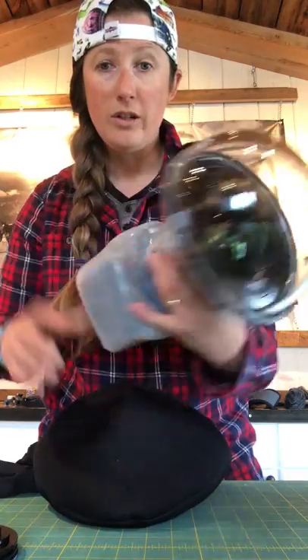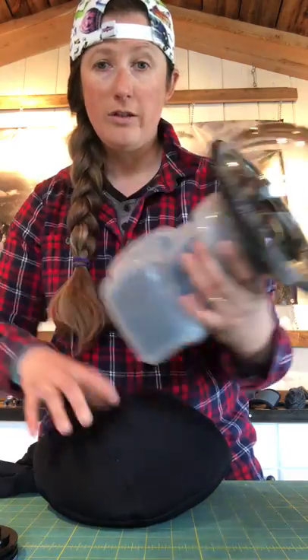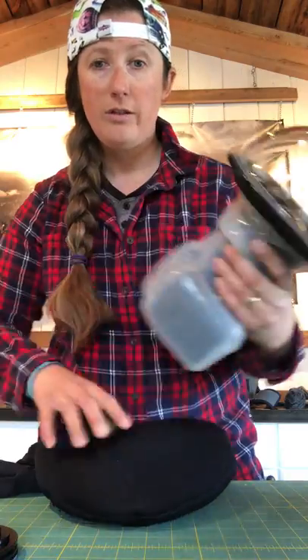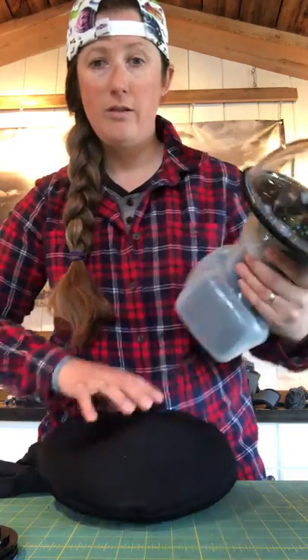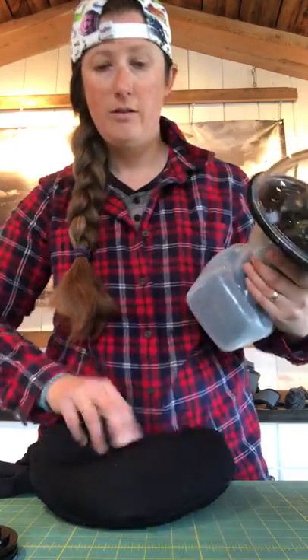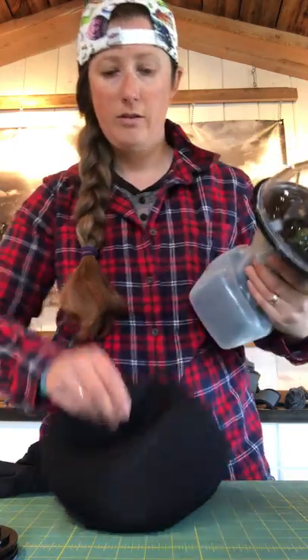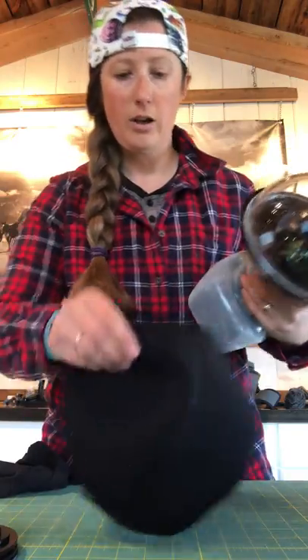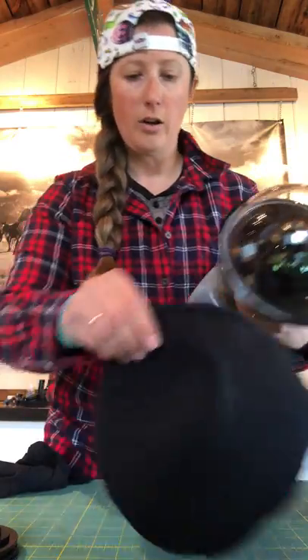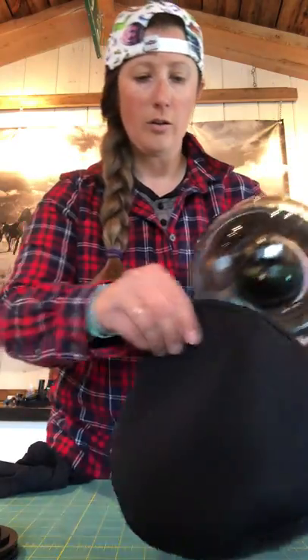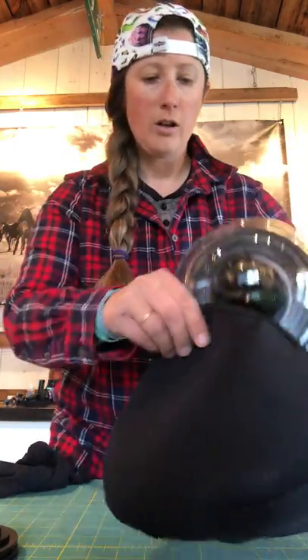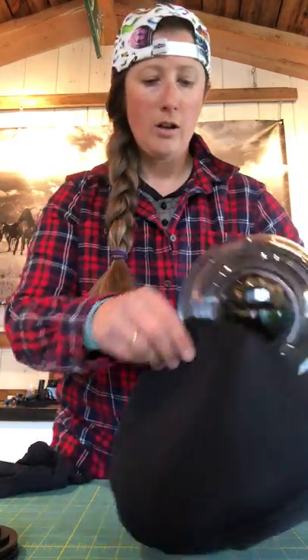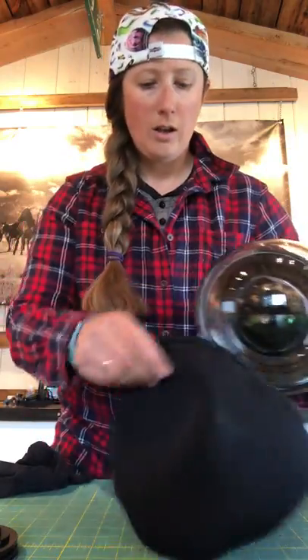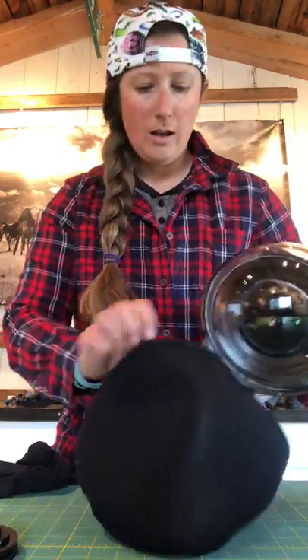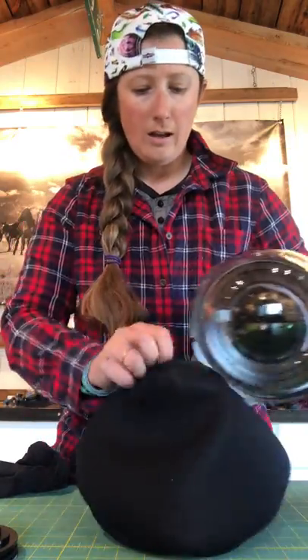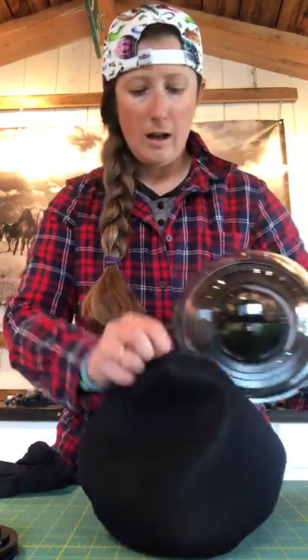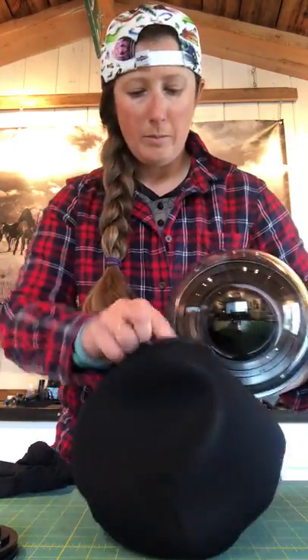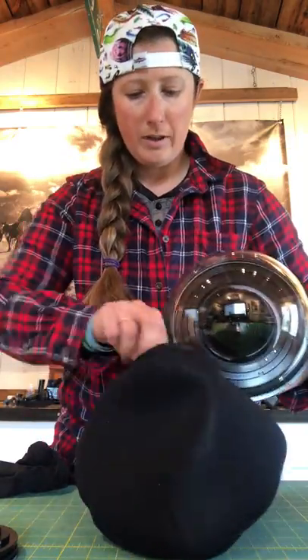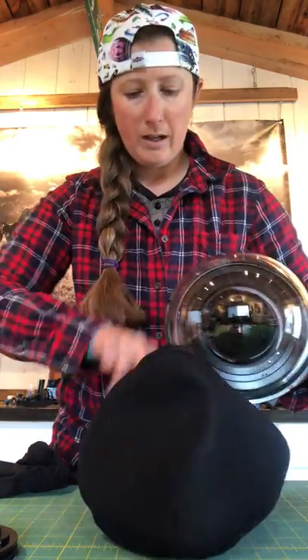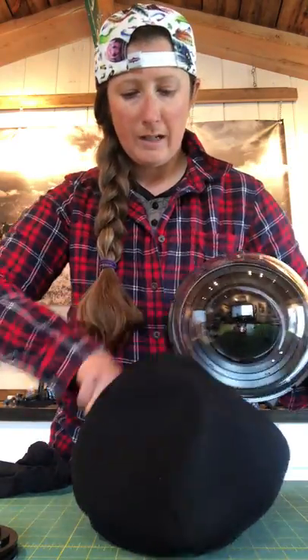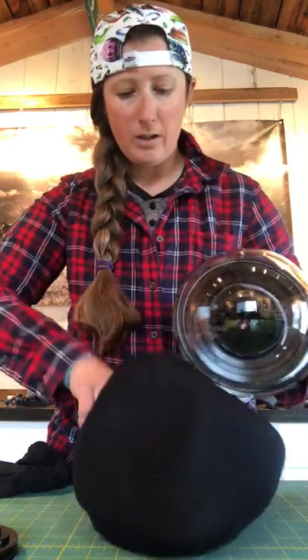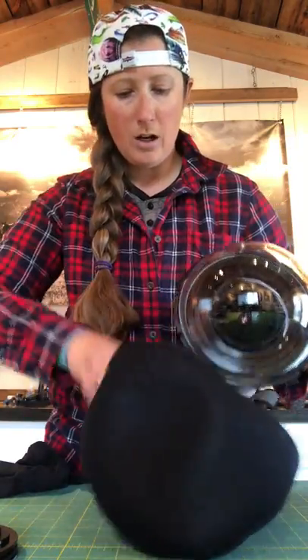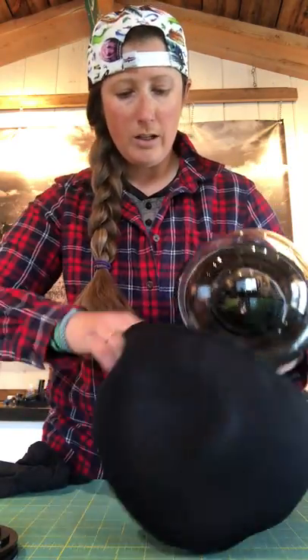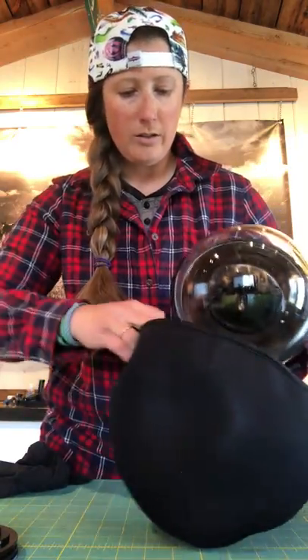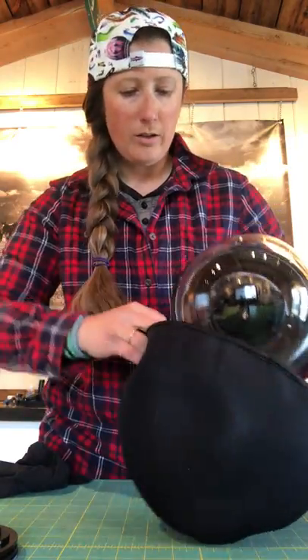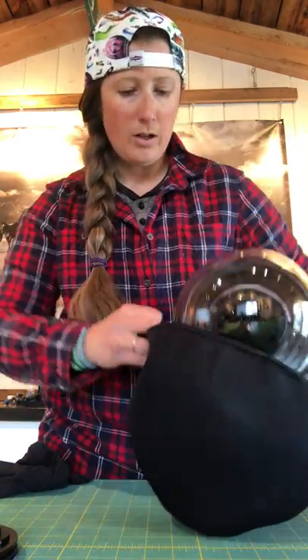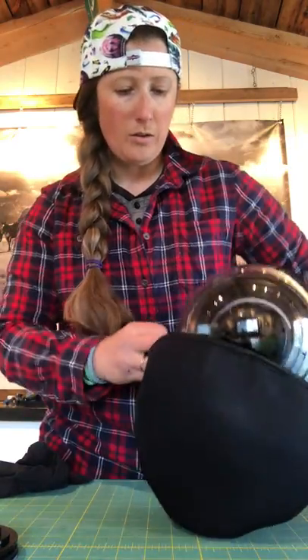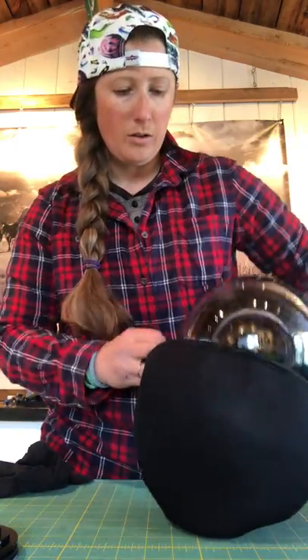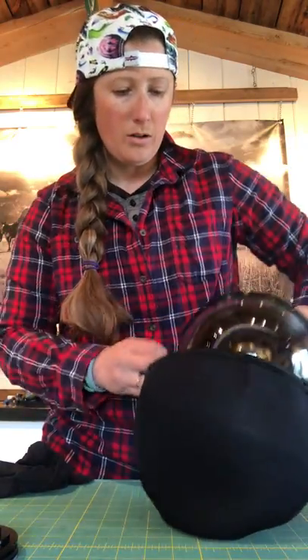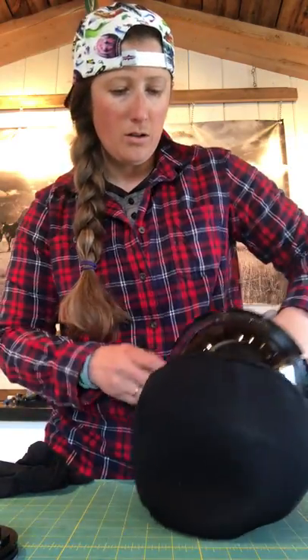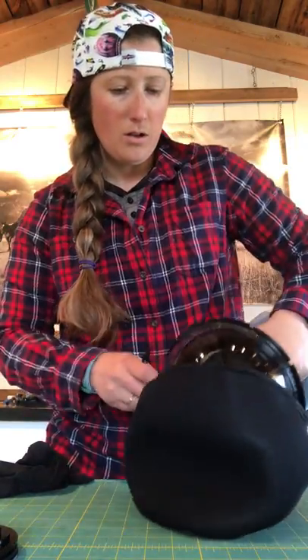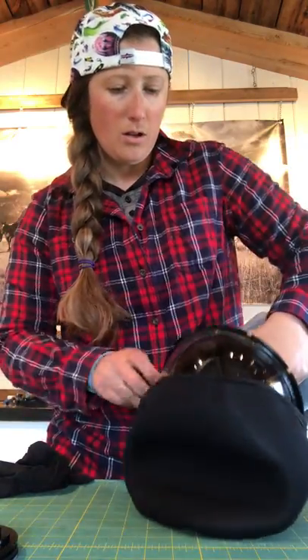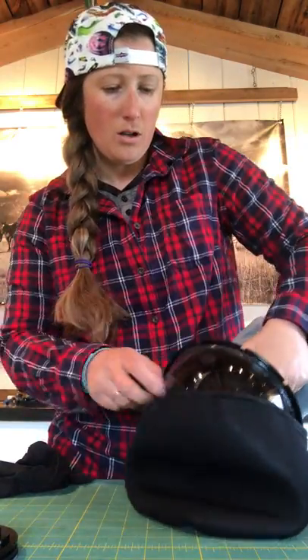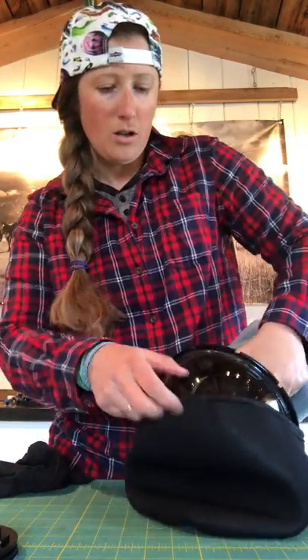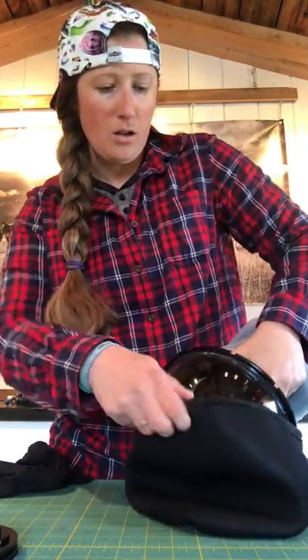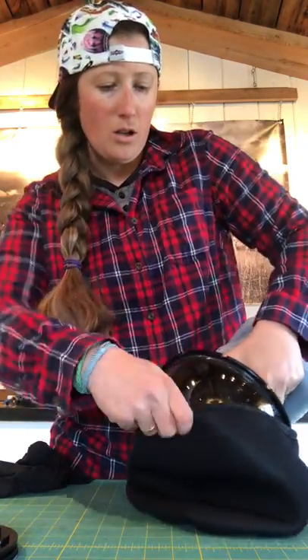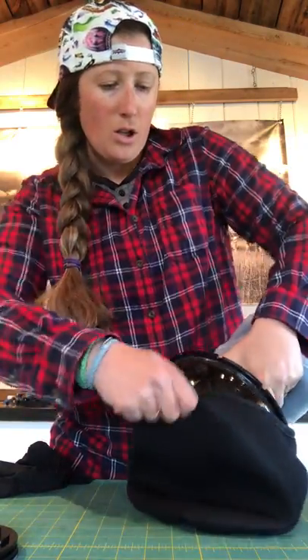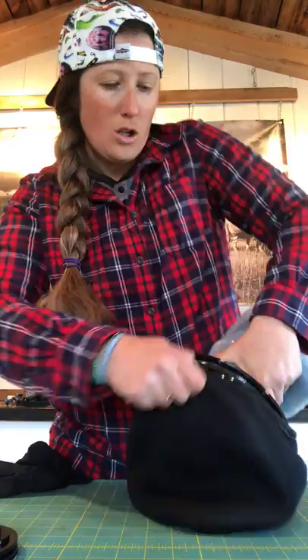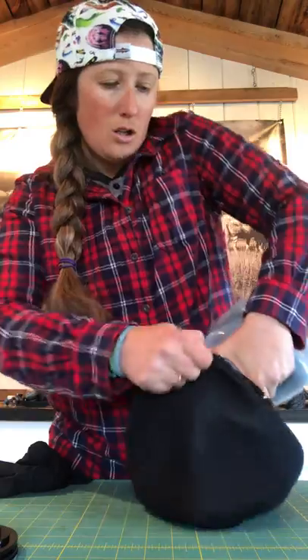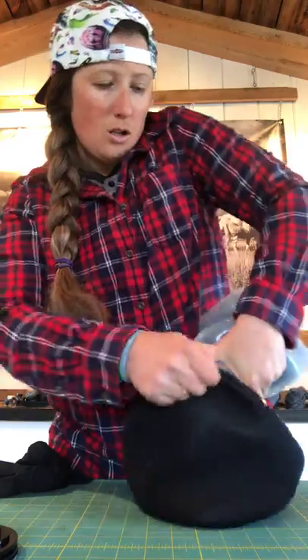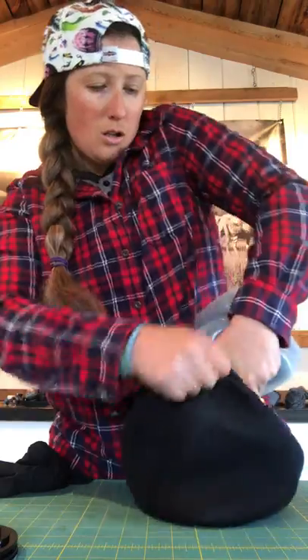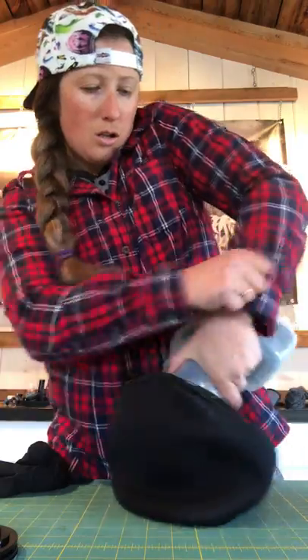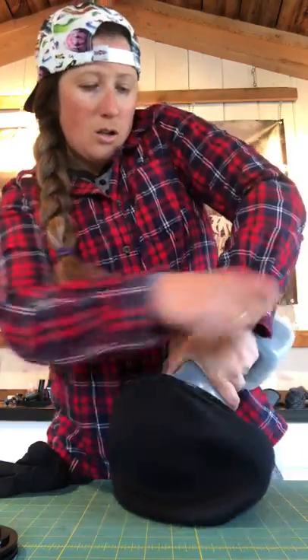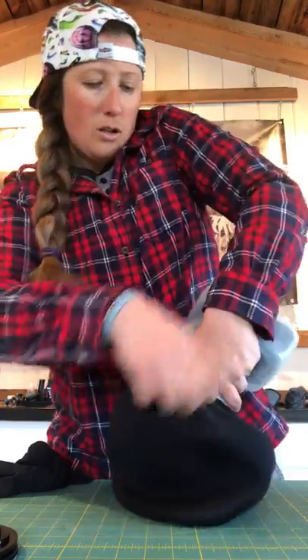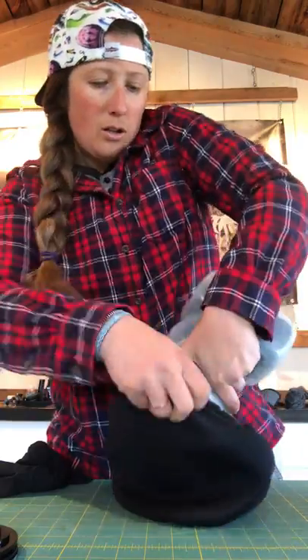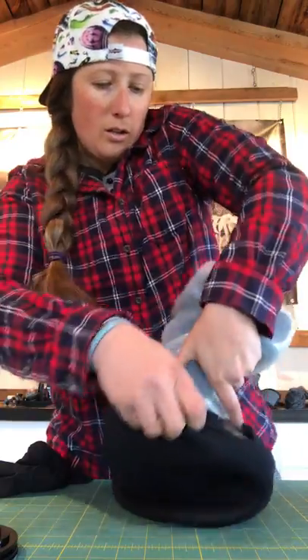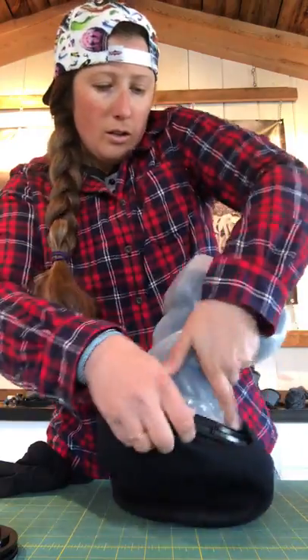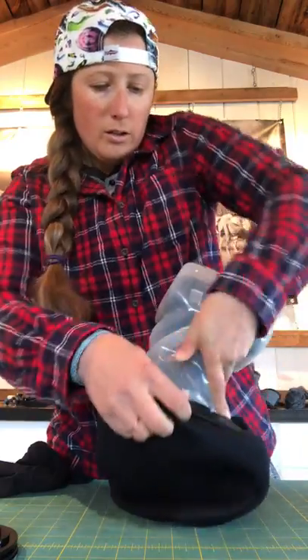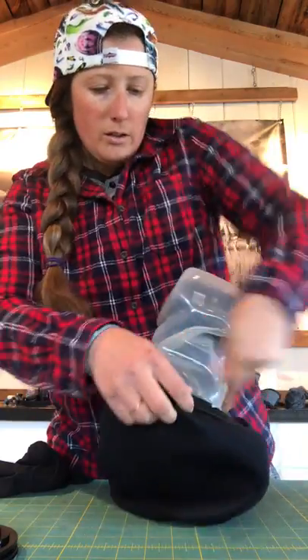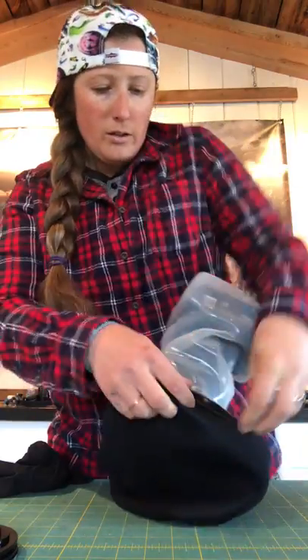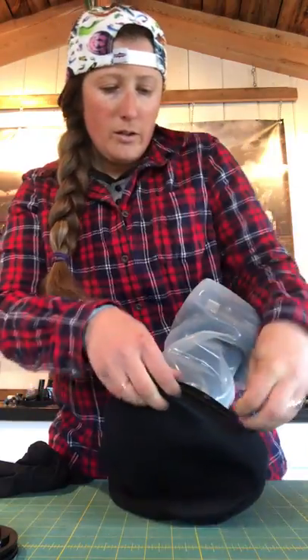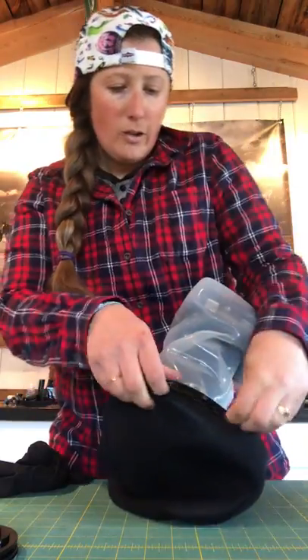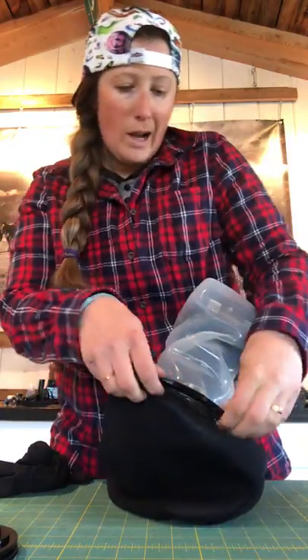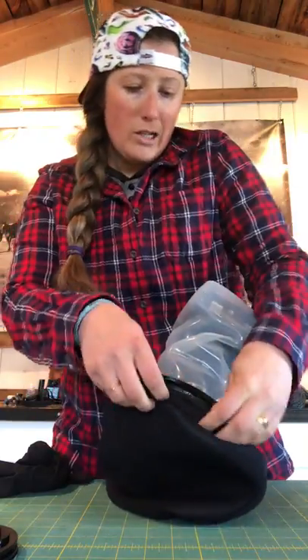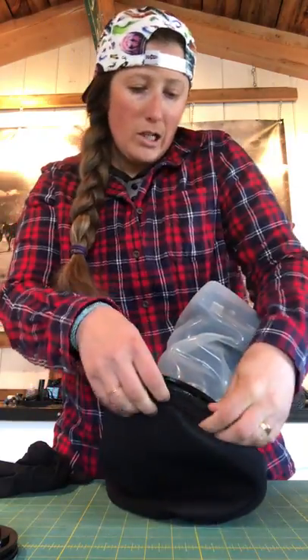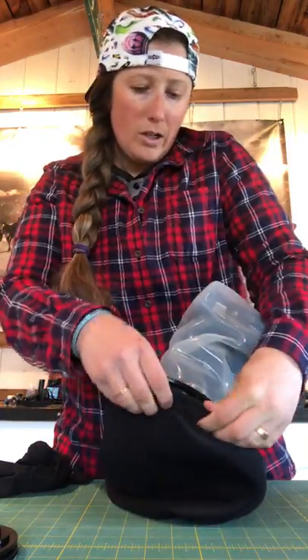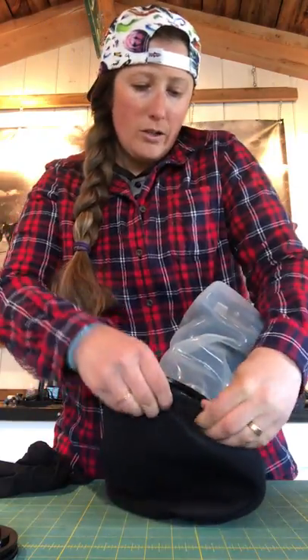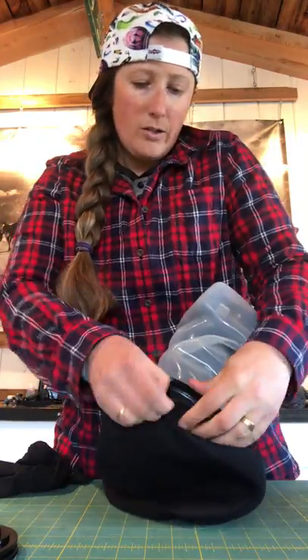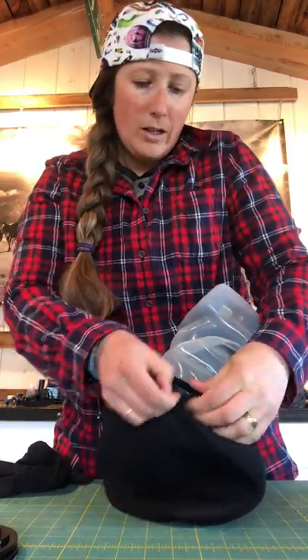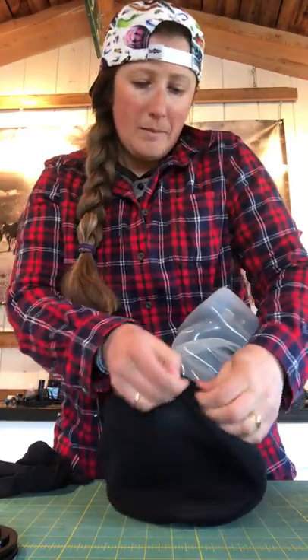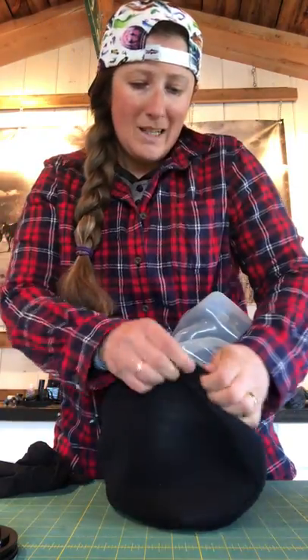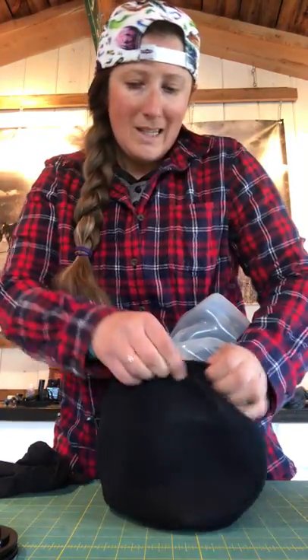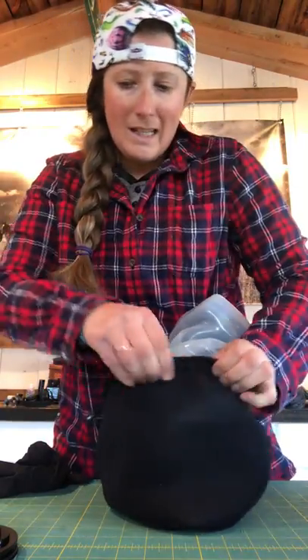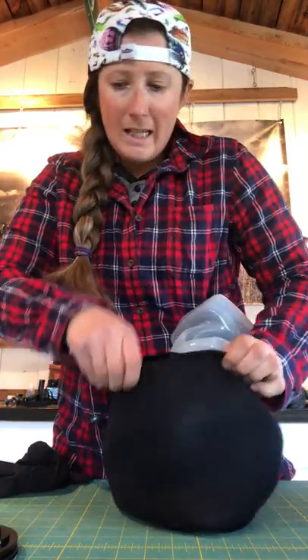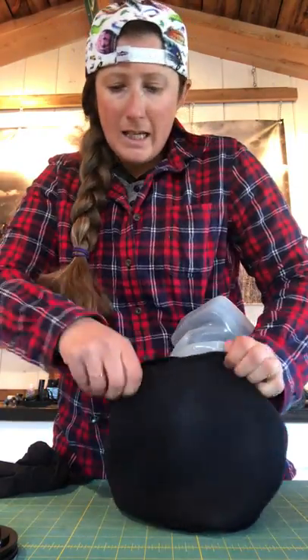Now I put the cover on so I don't scratch it or do something silly.